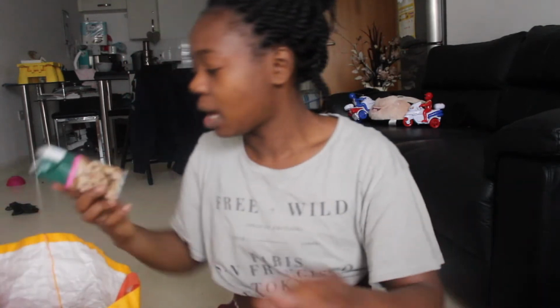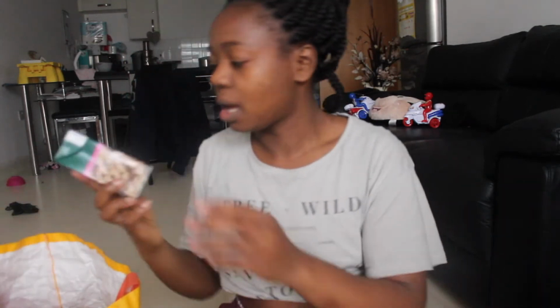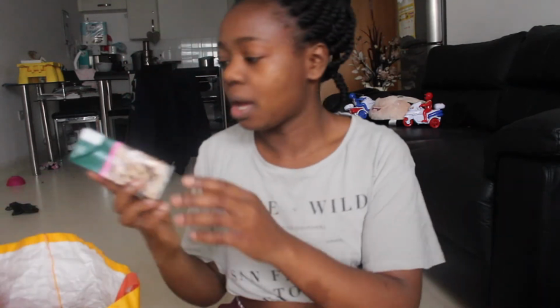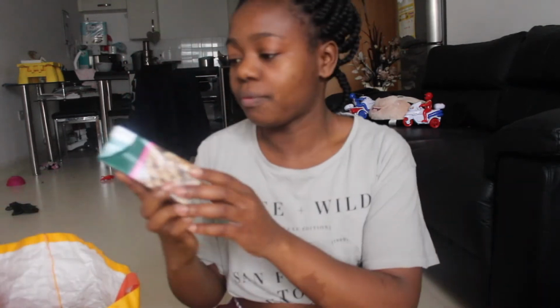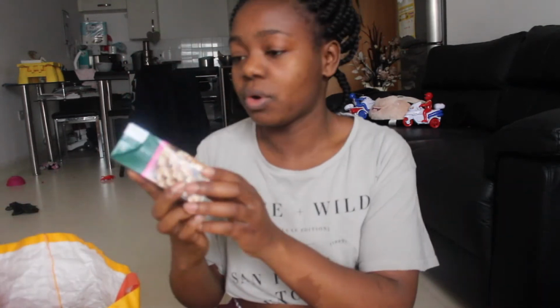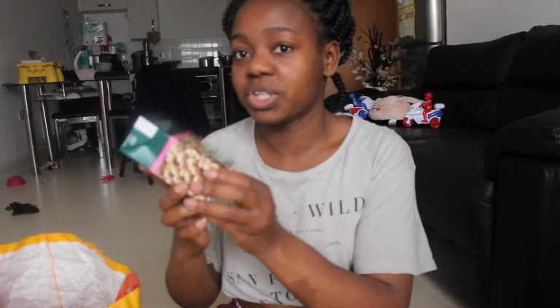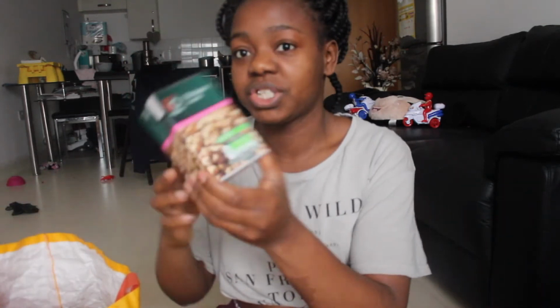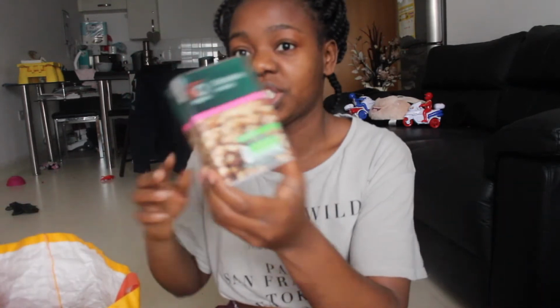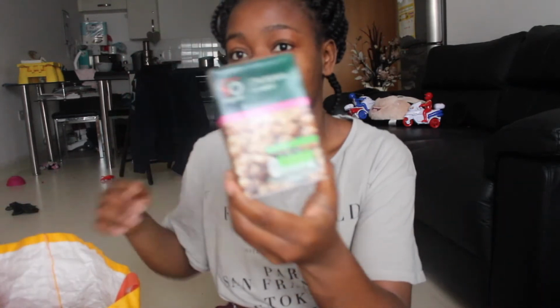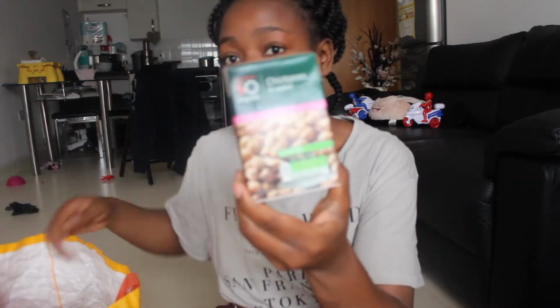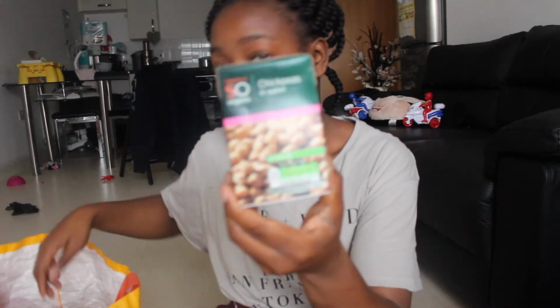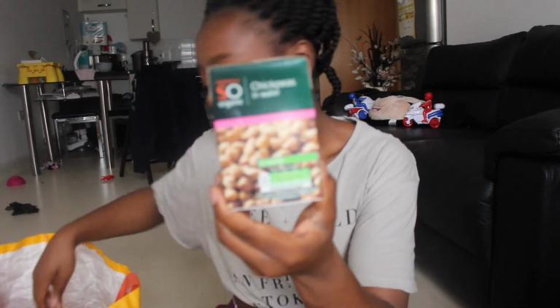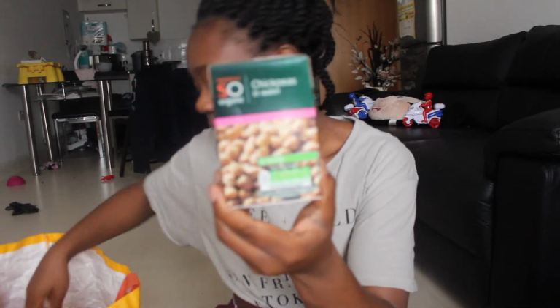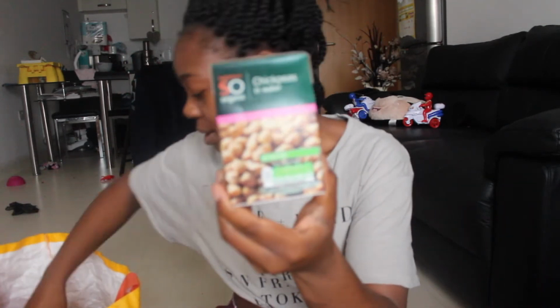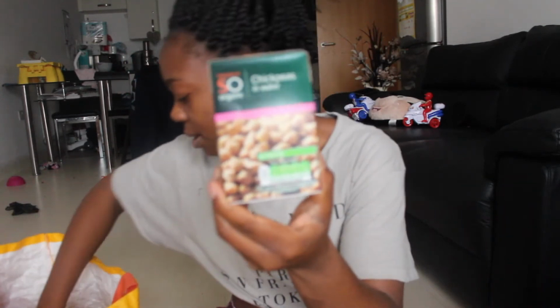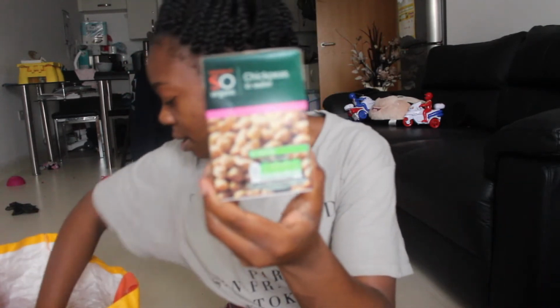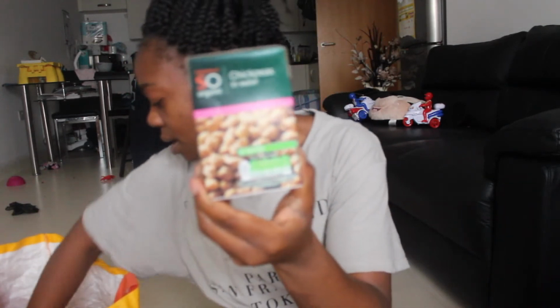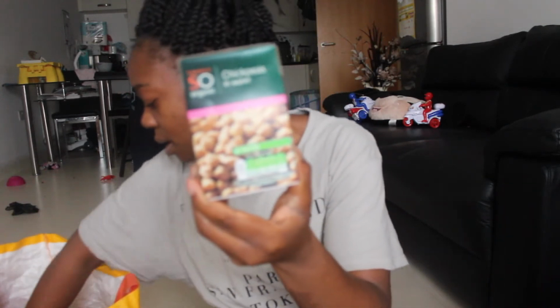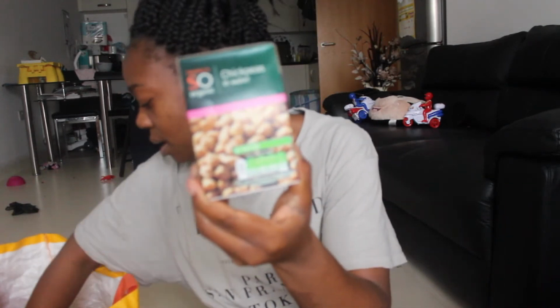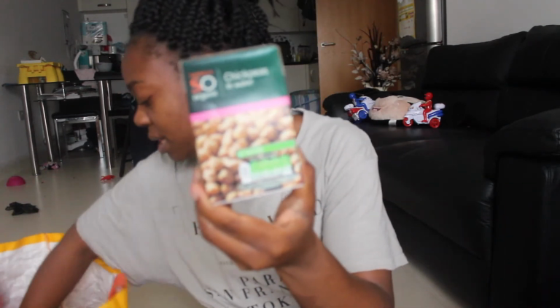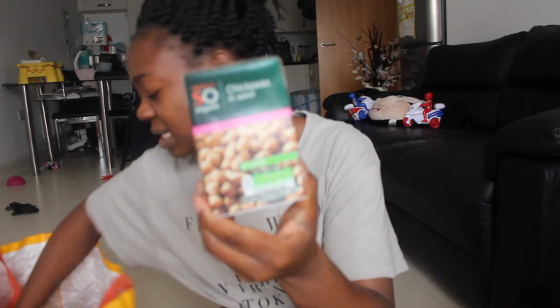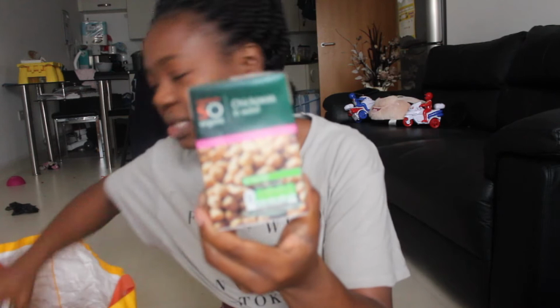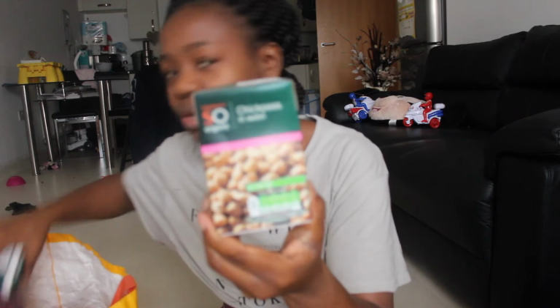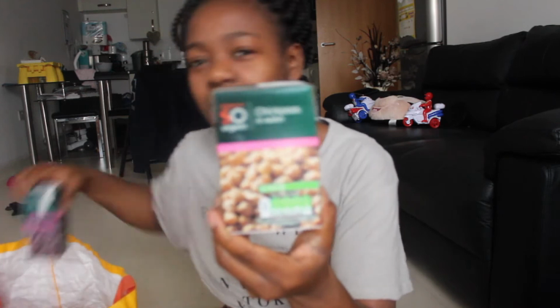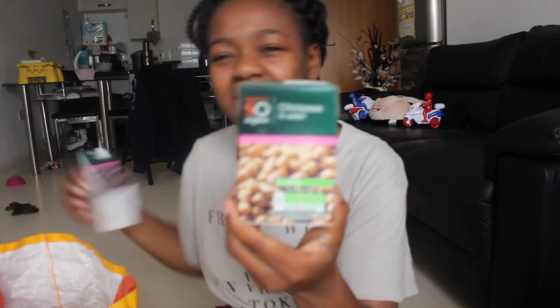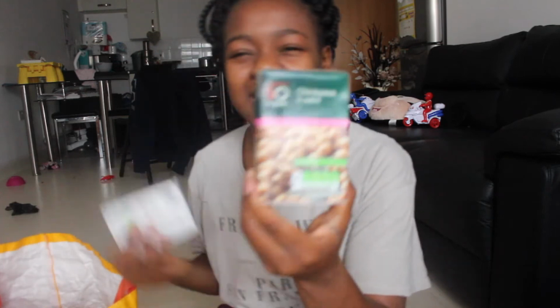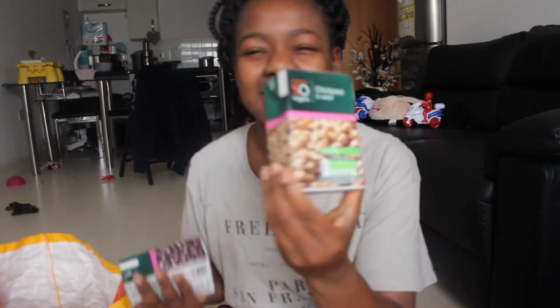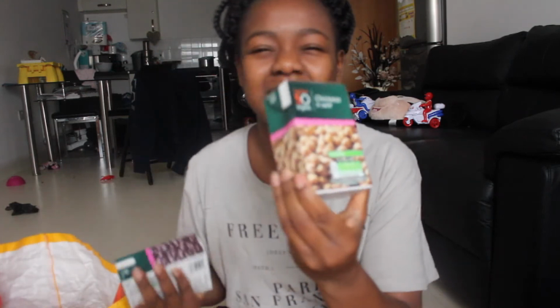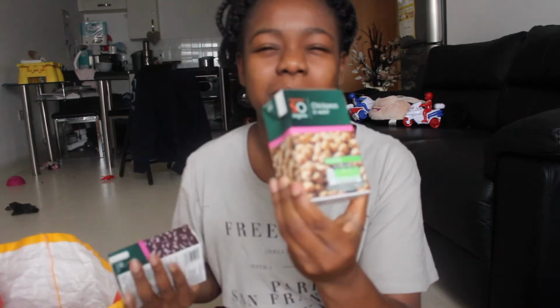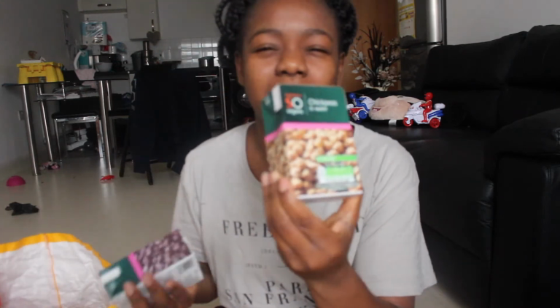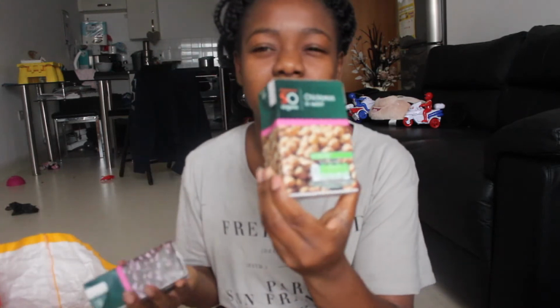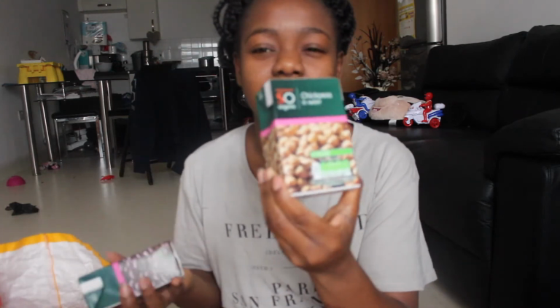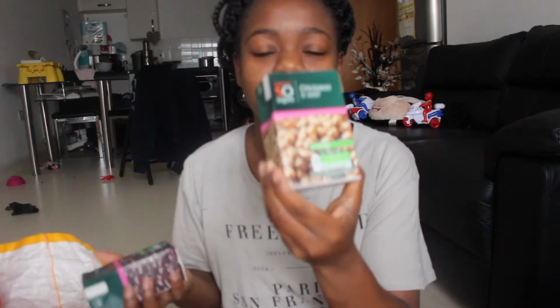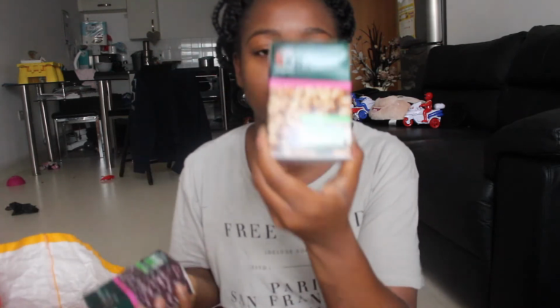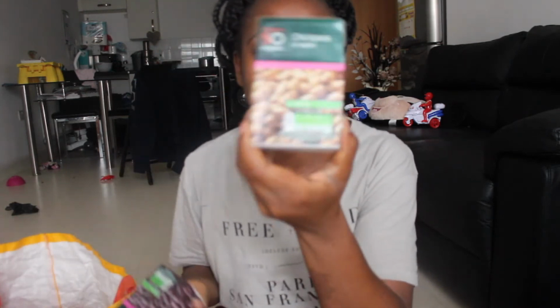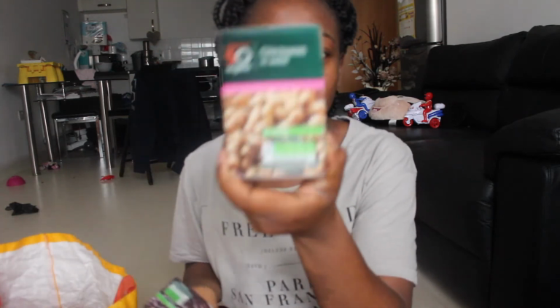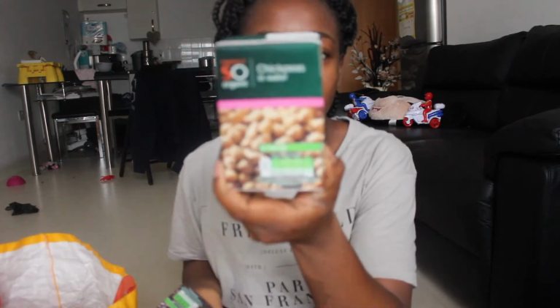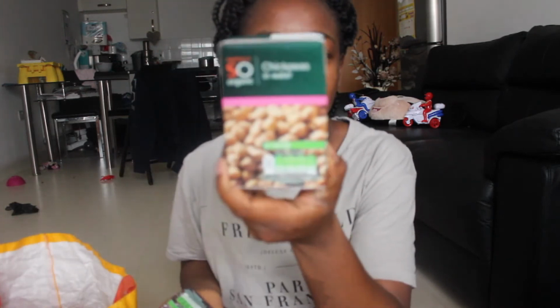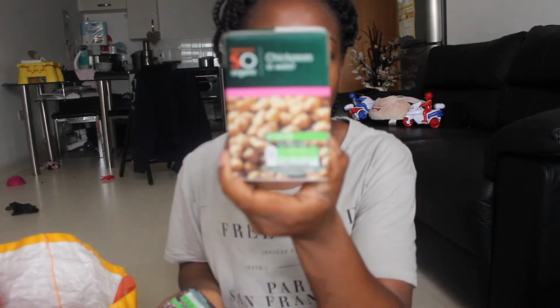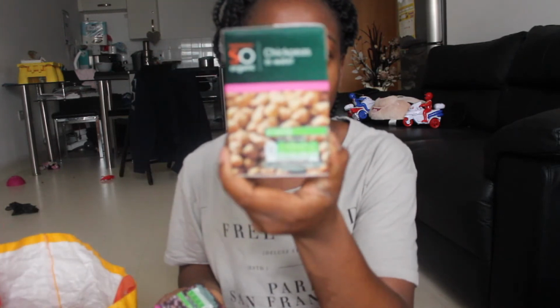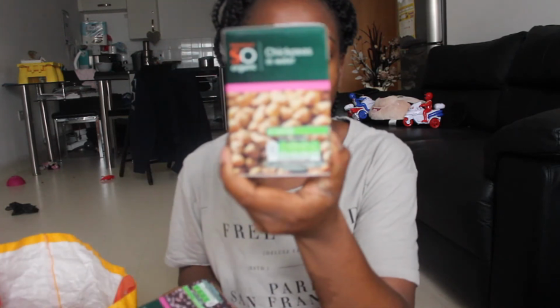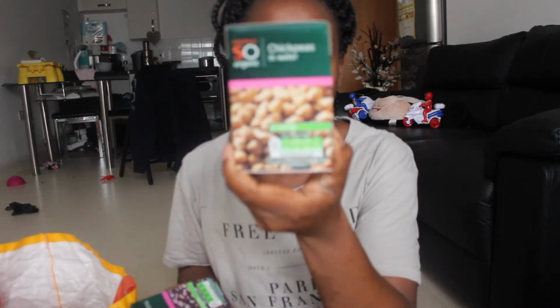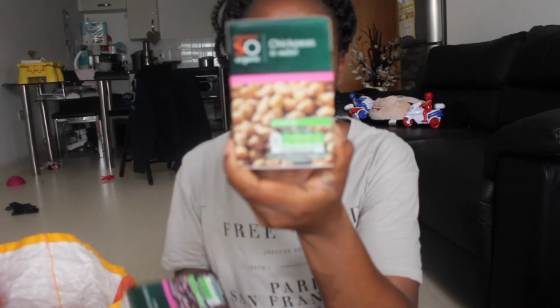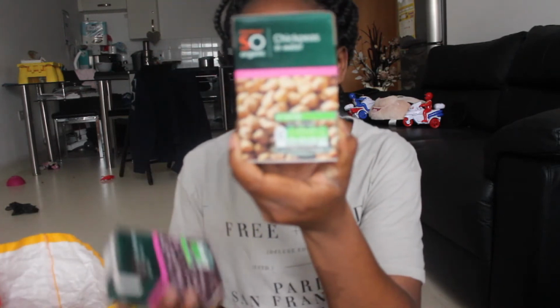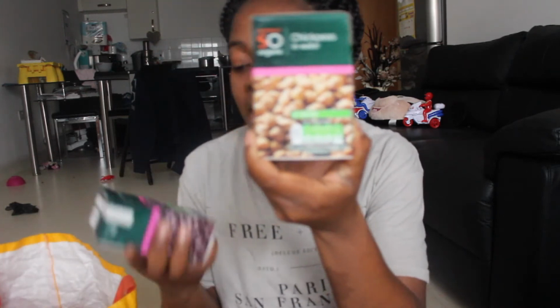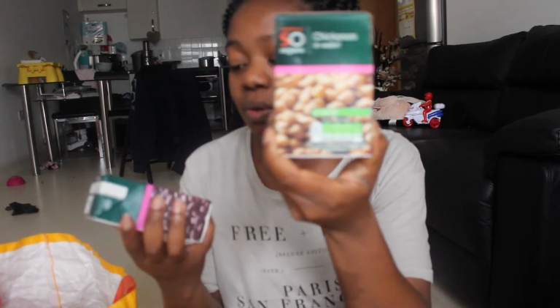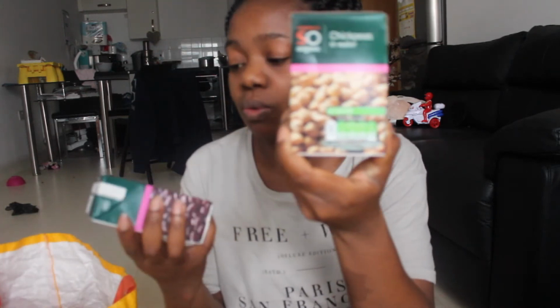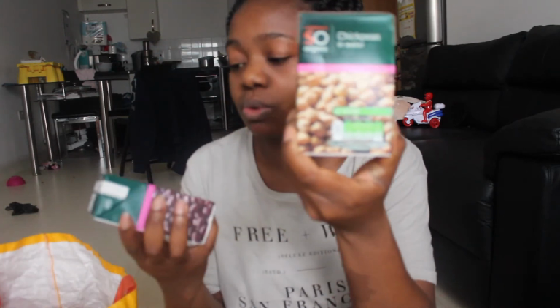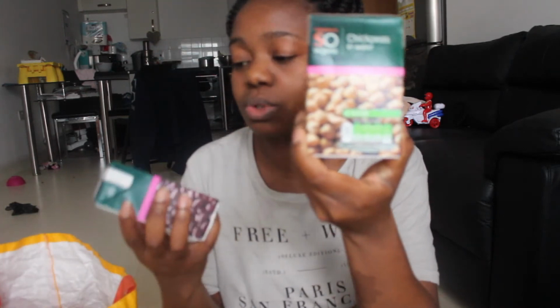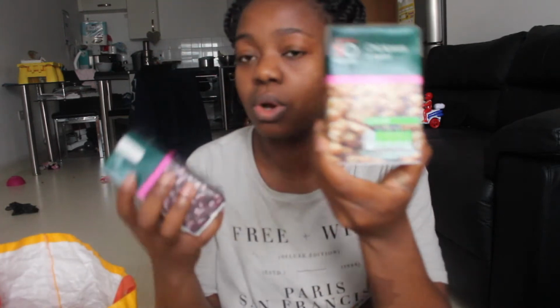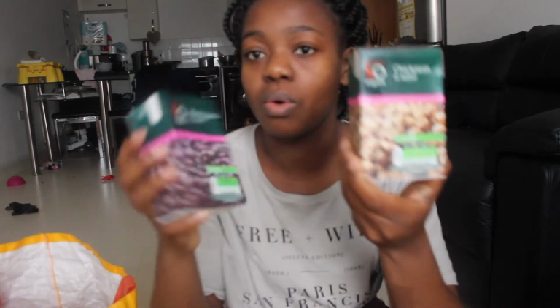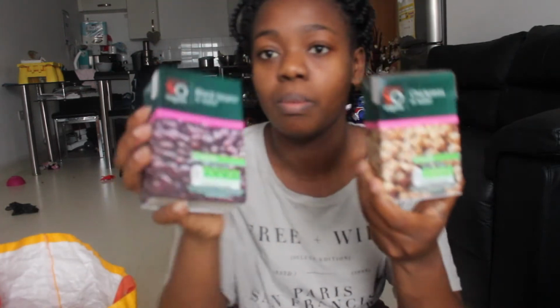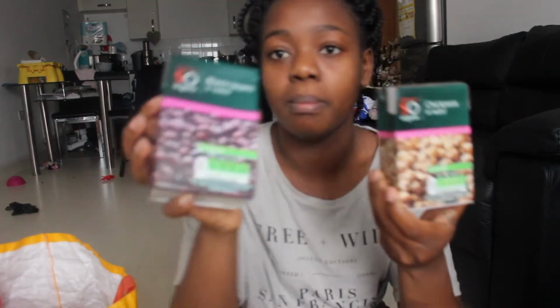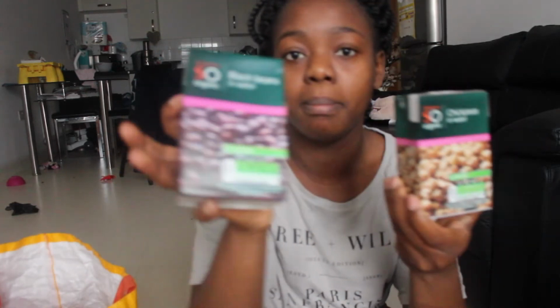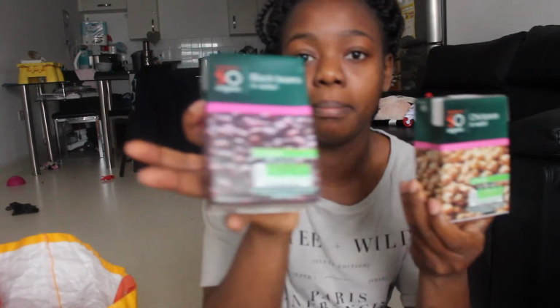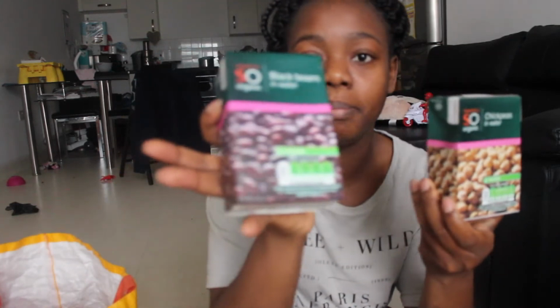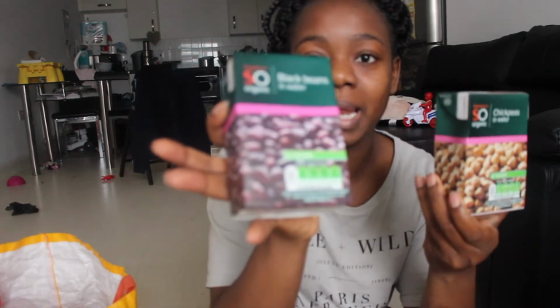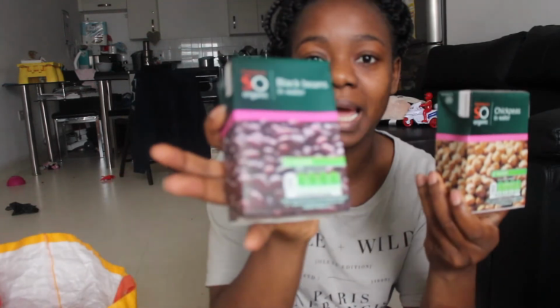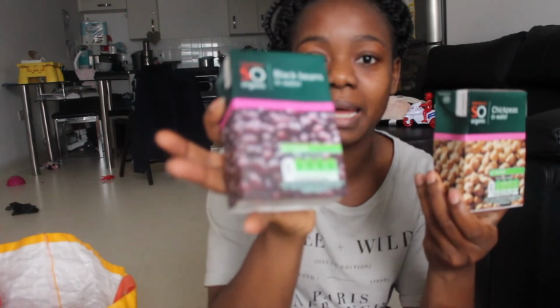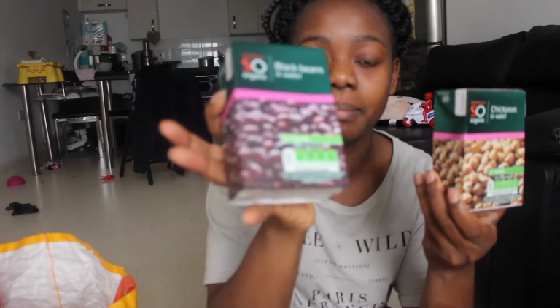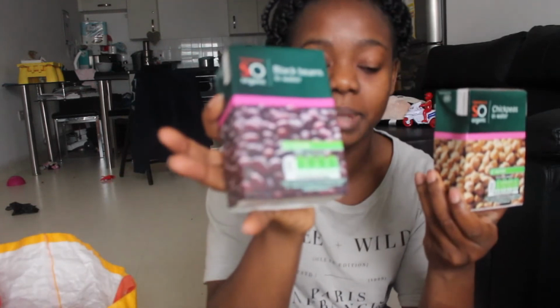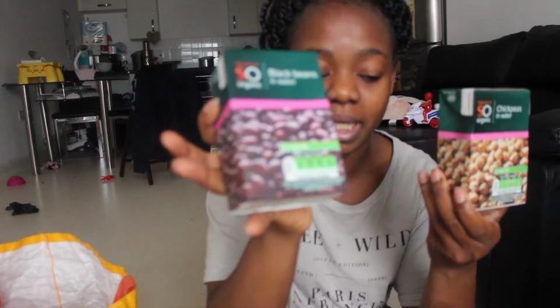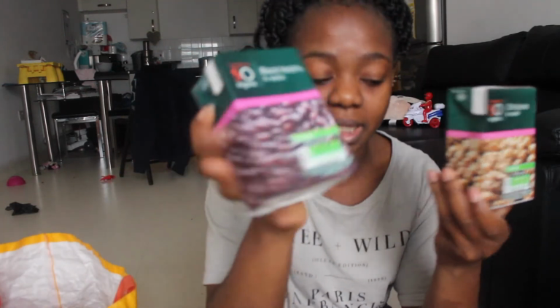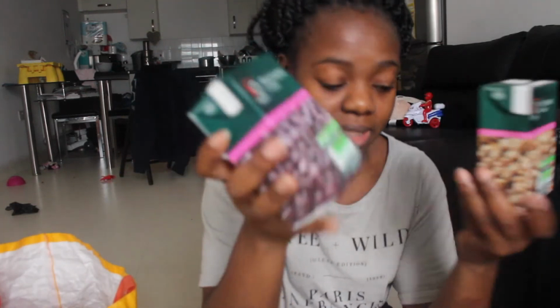I've got chickpea — this is only 60p — and also black beans.